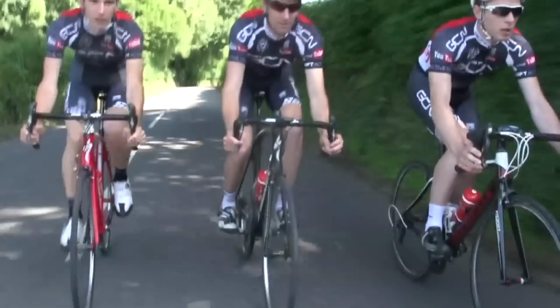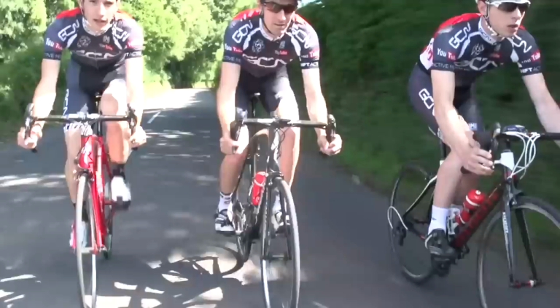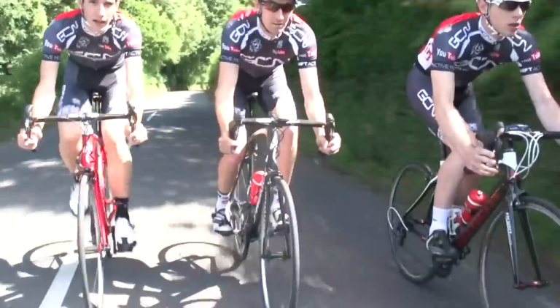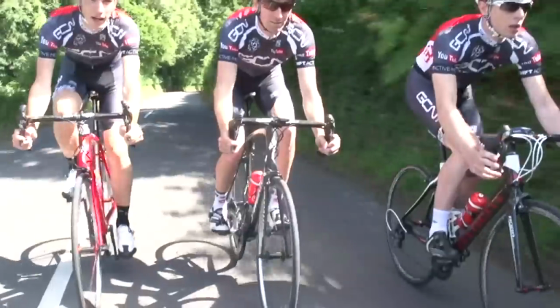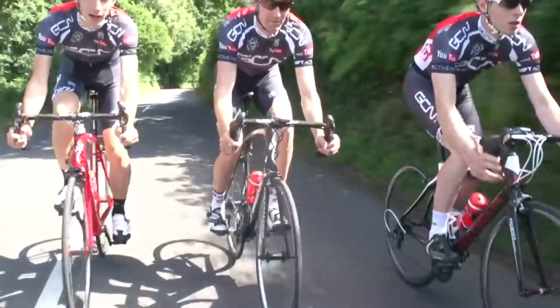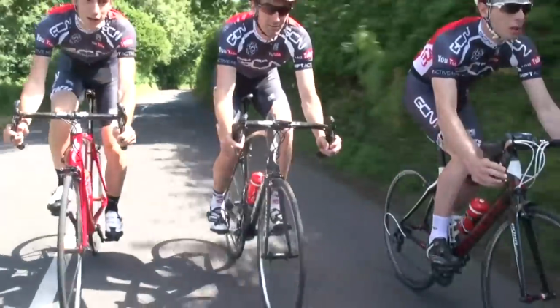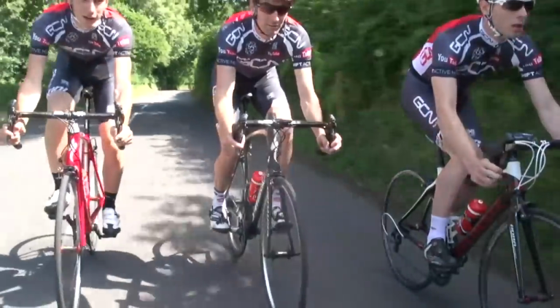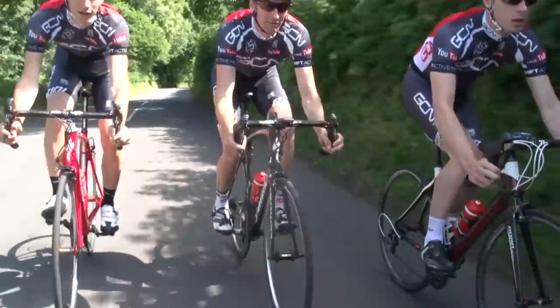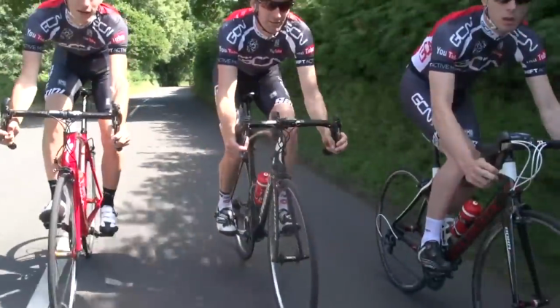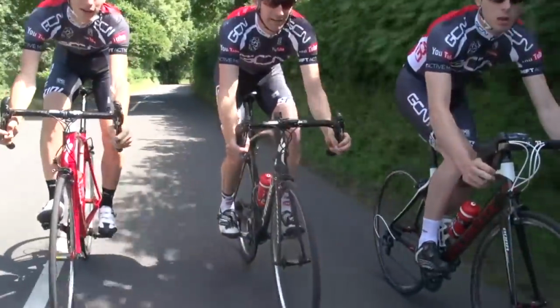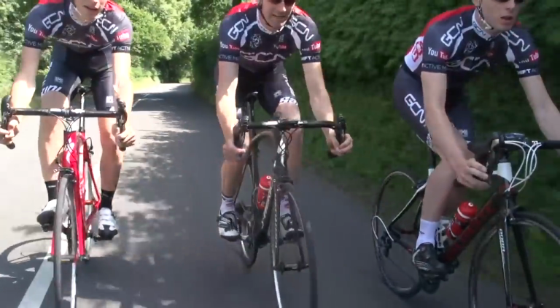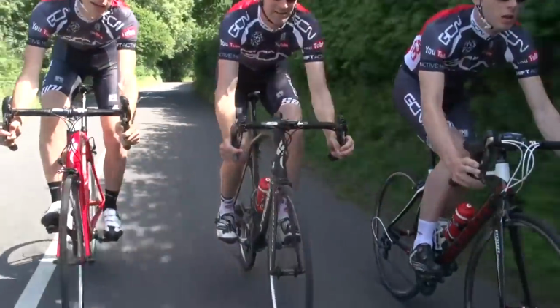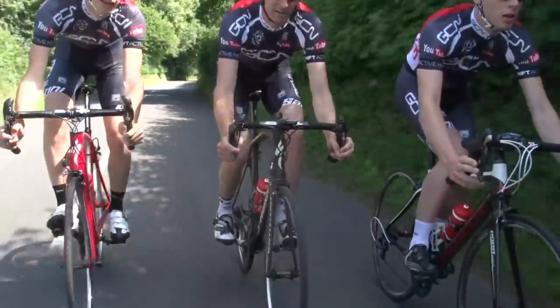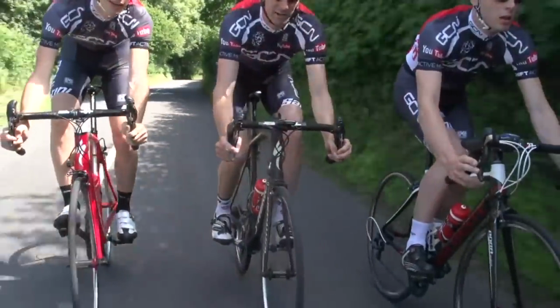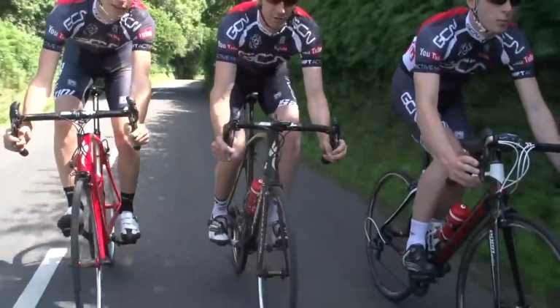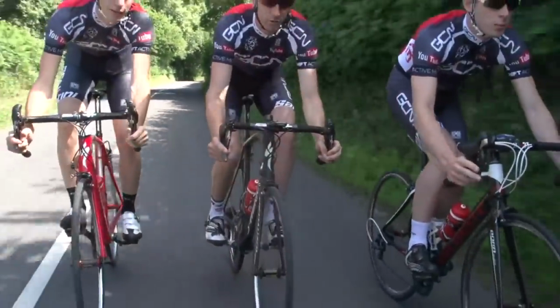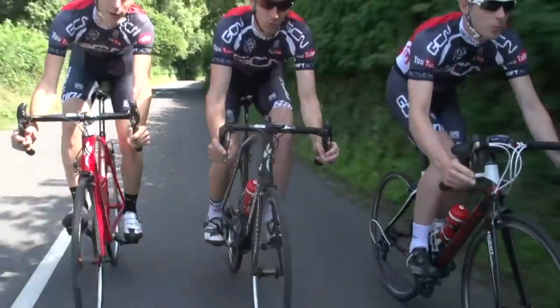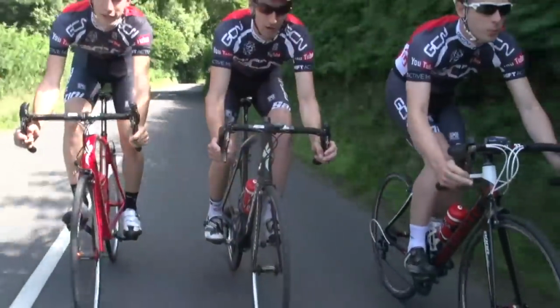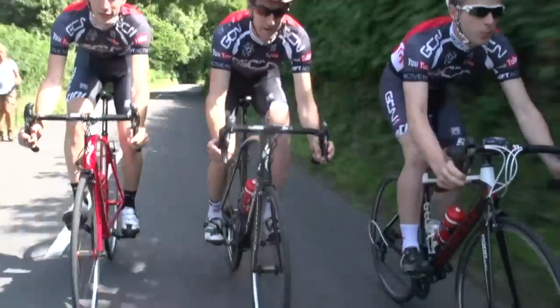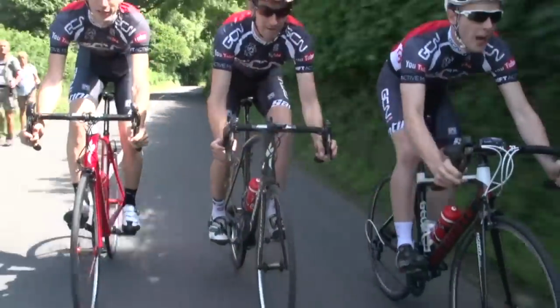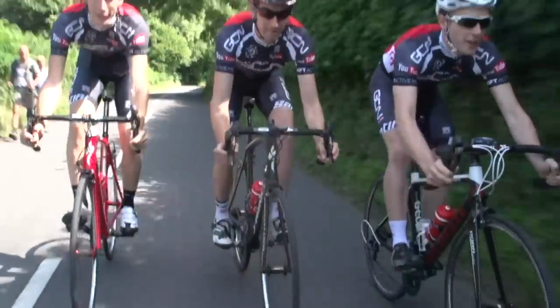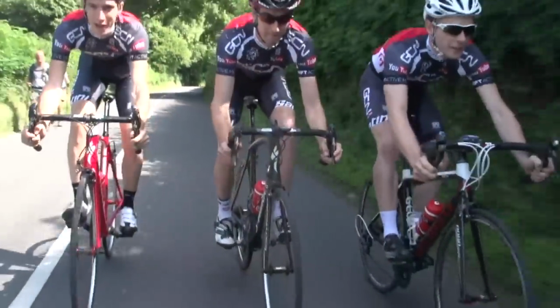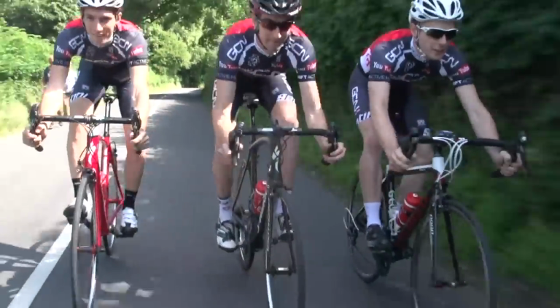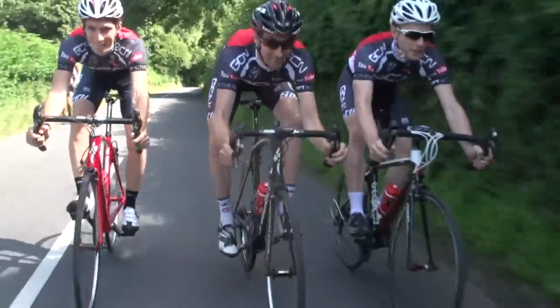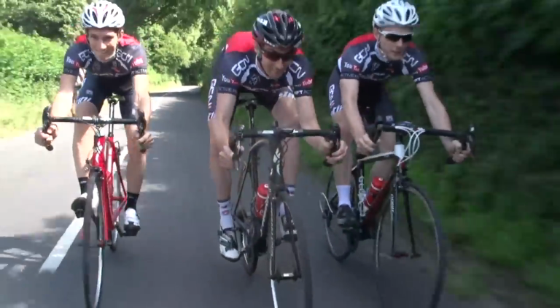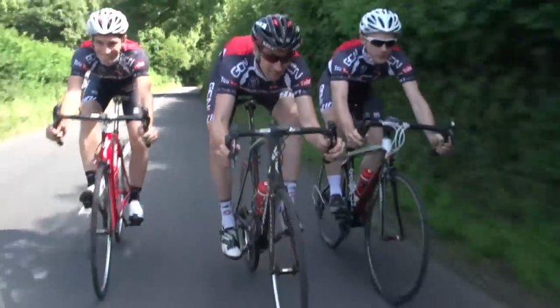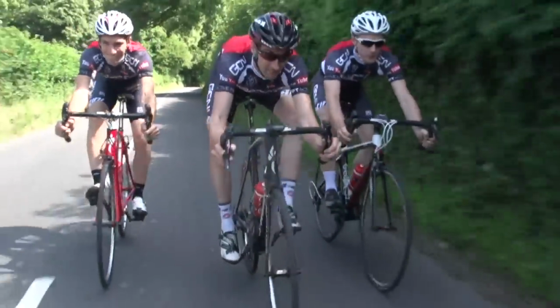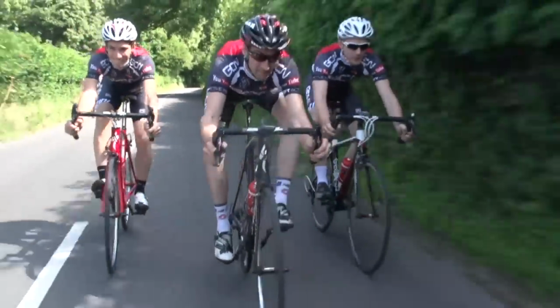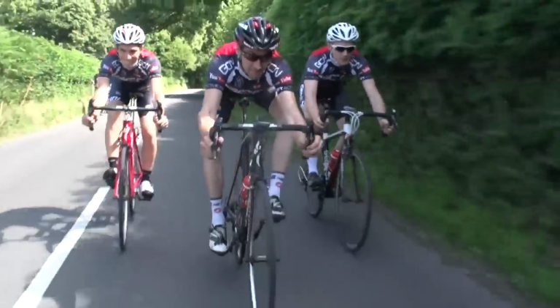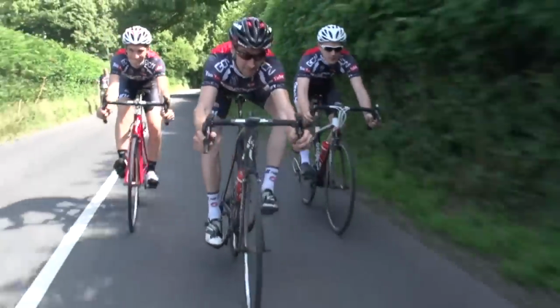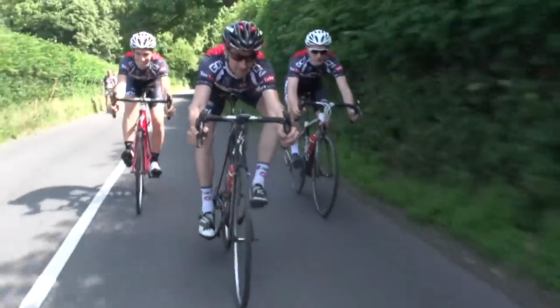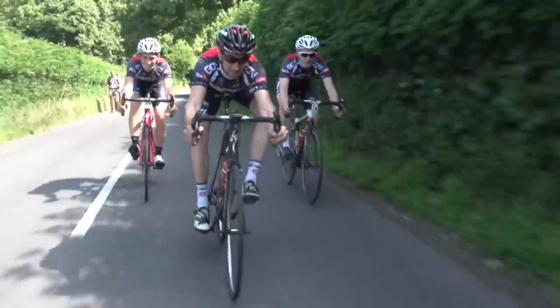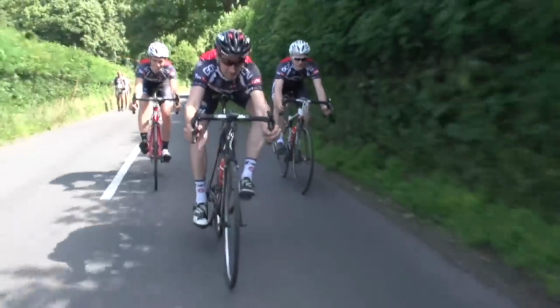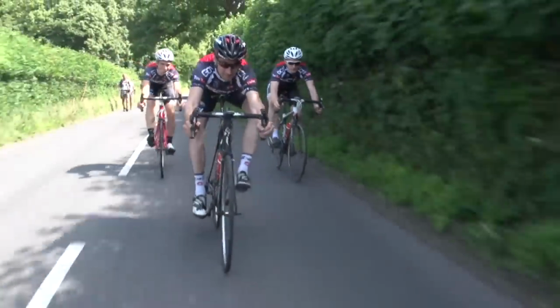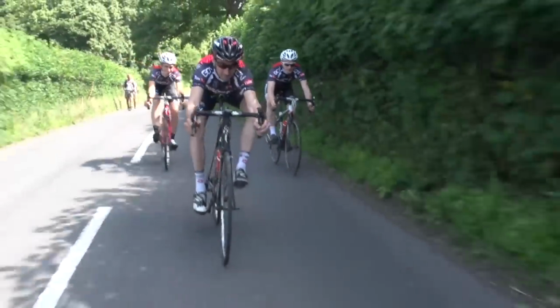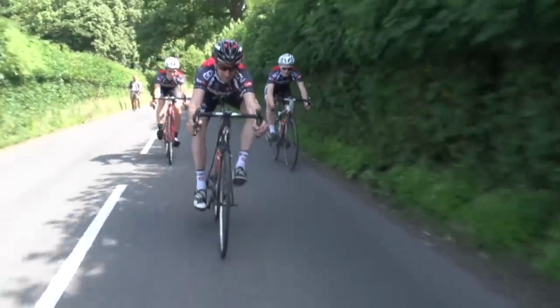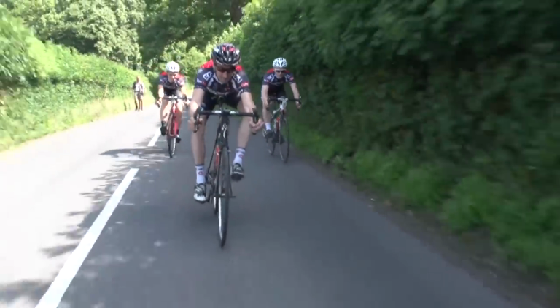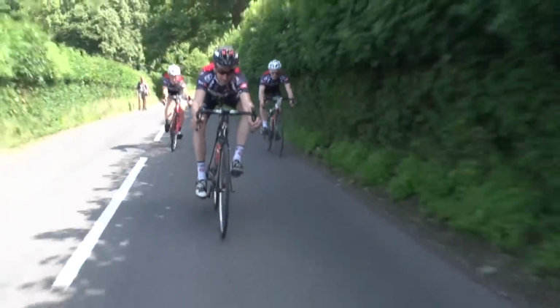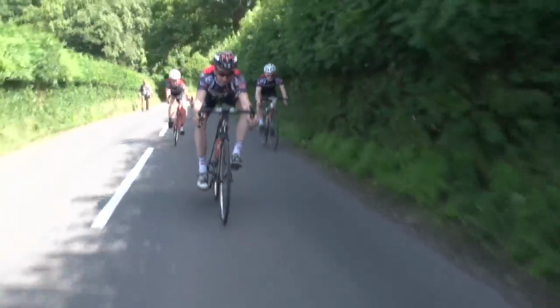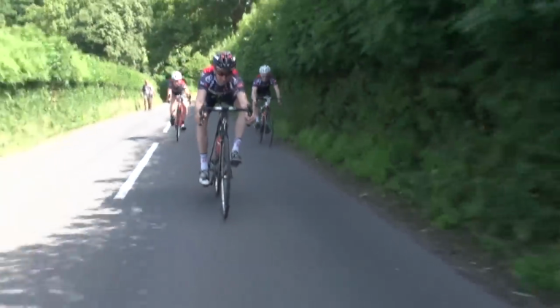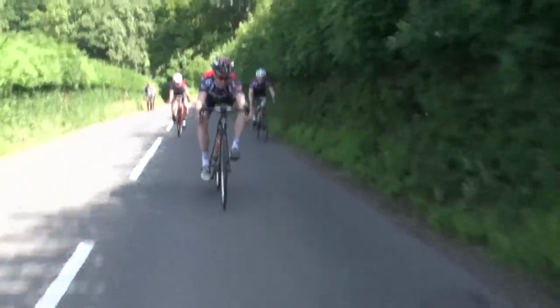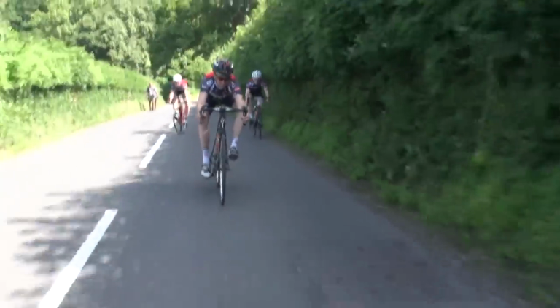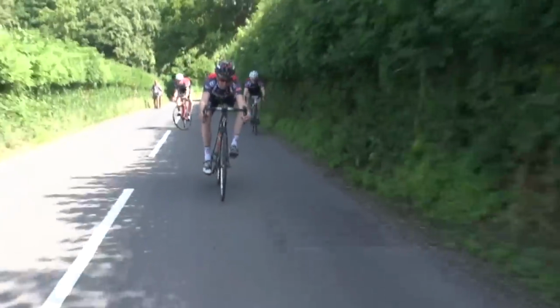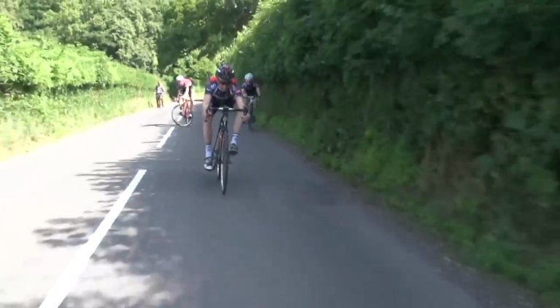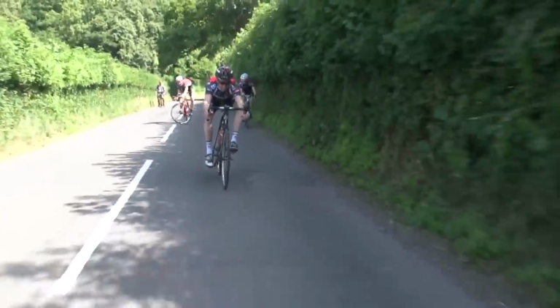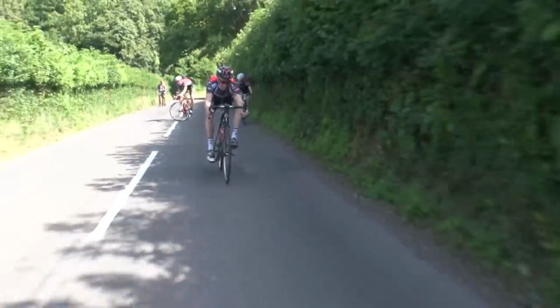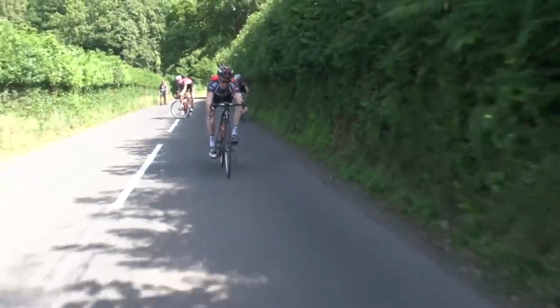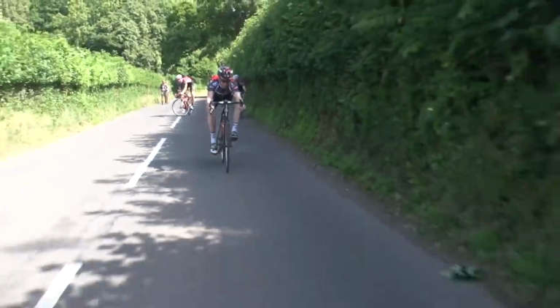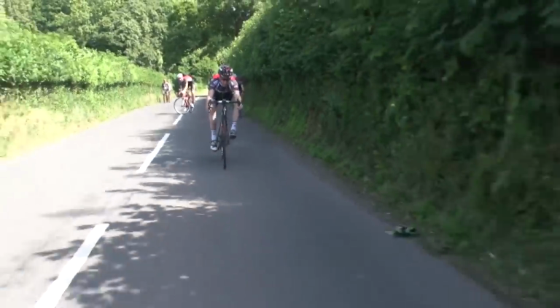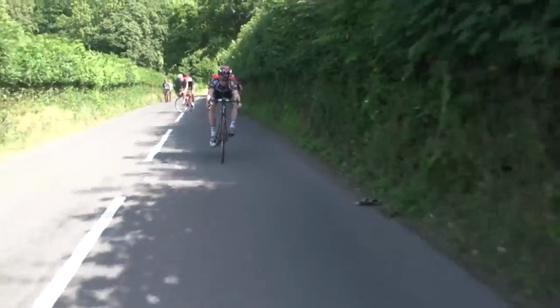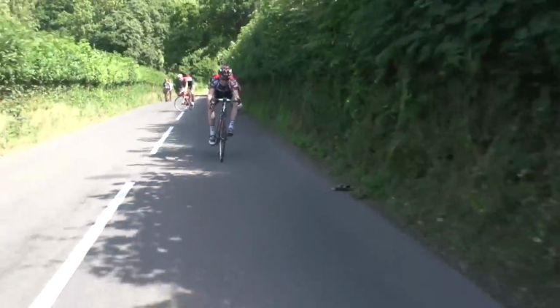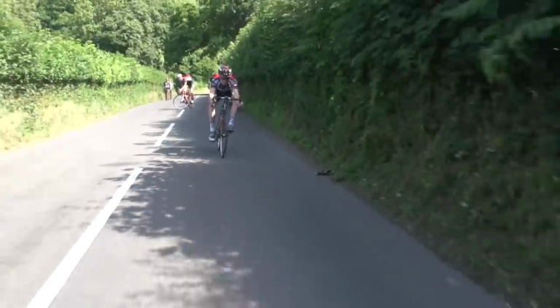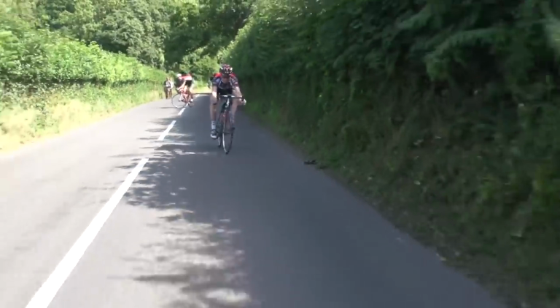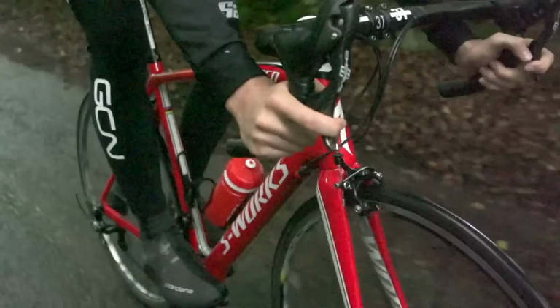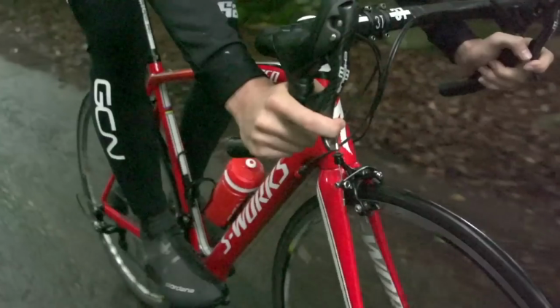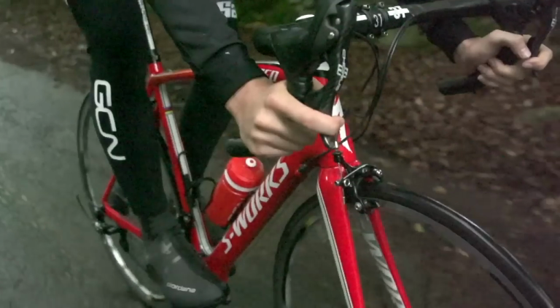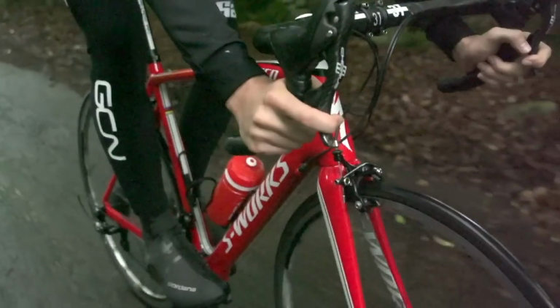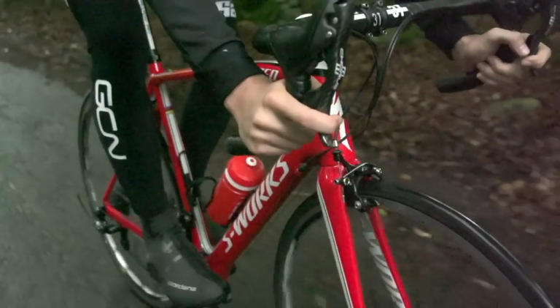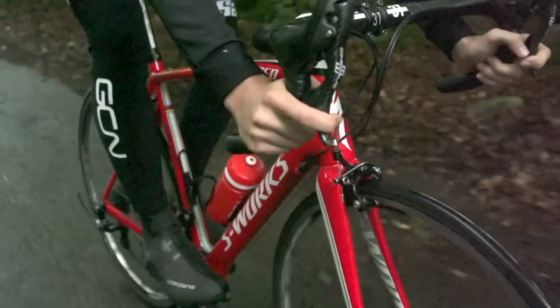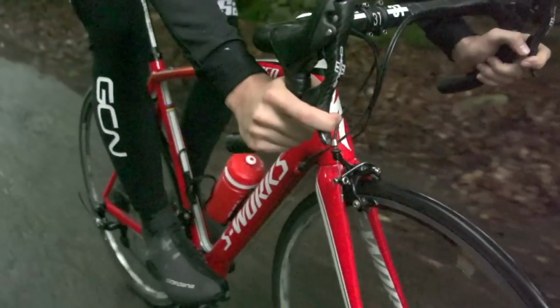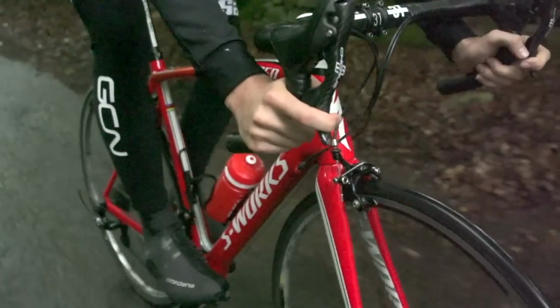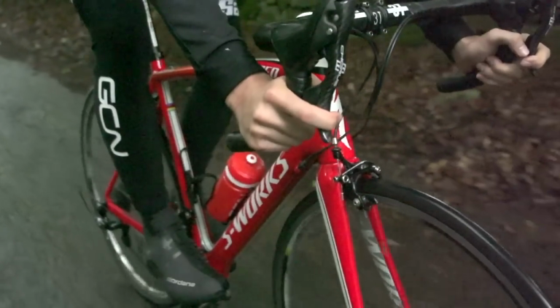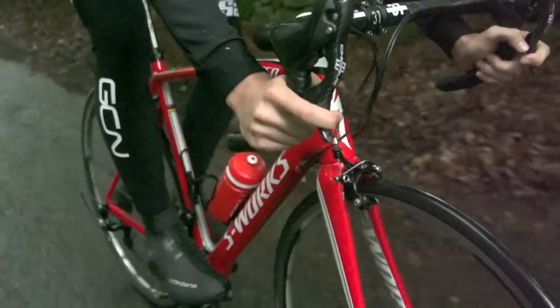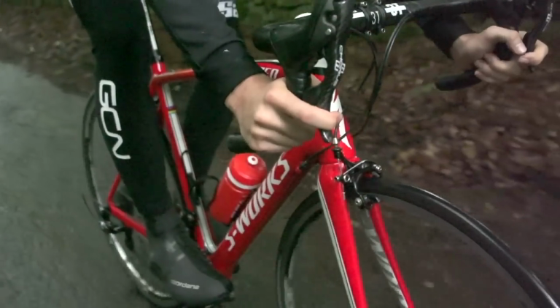There's an old phrase in cycling that to go fast, you need to be able to stop fast. Braking is a complex skill though, so here's how to do it.